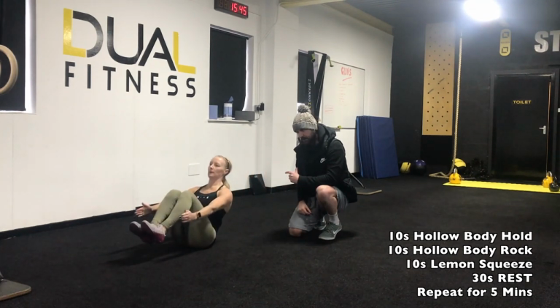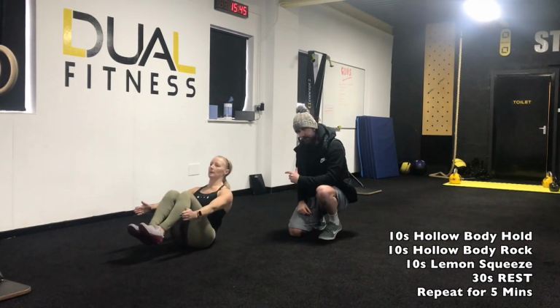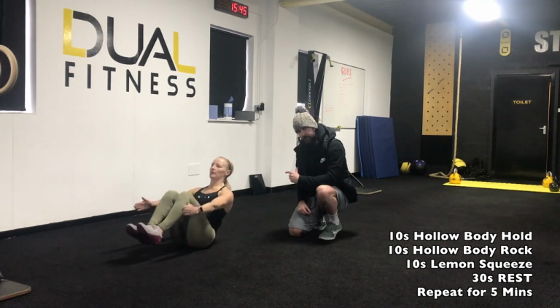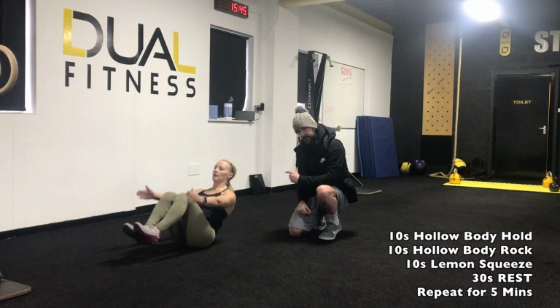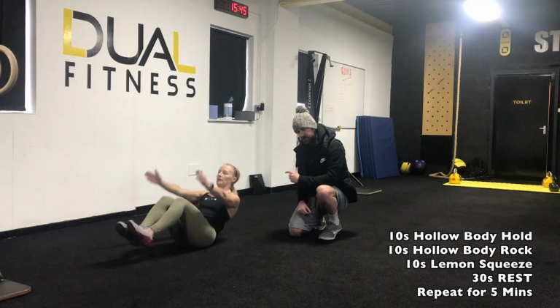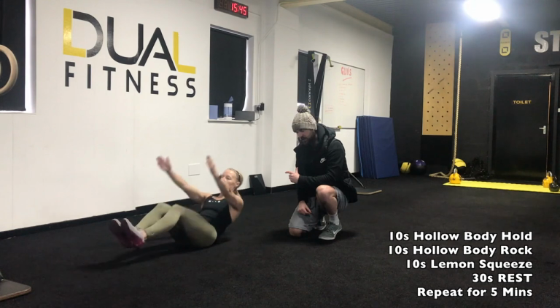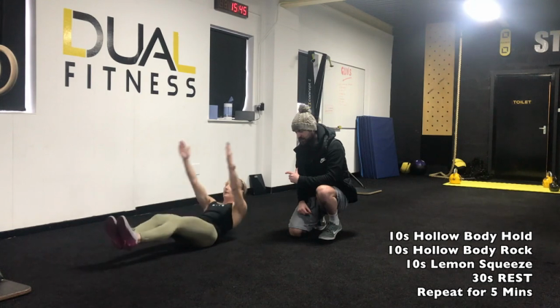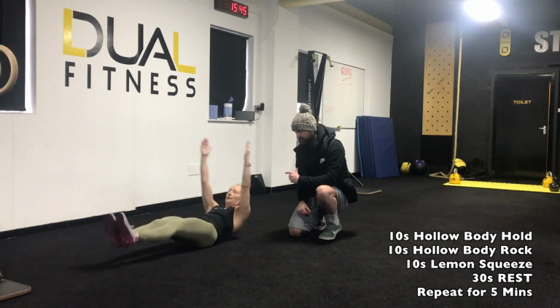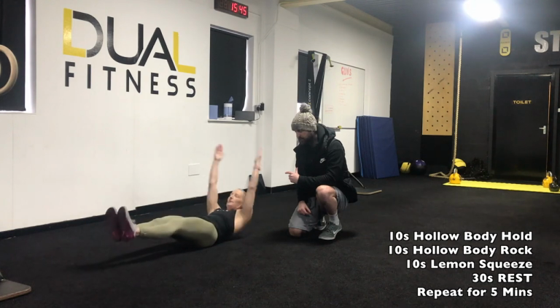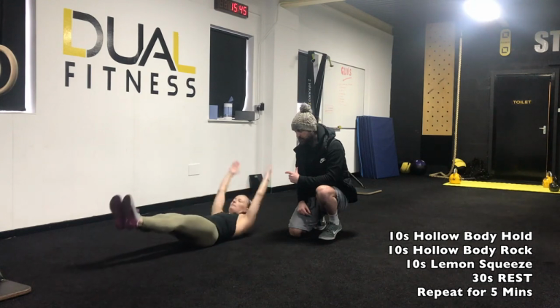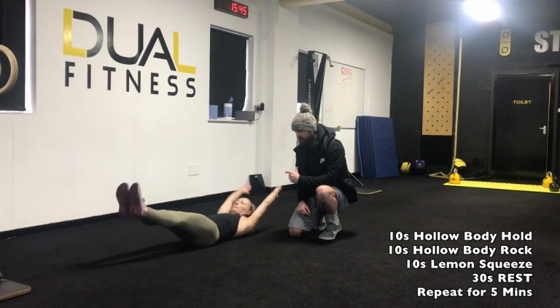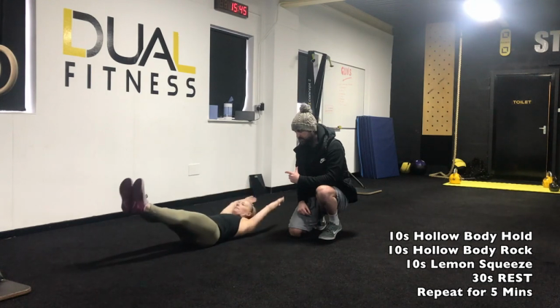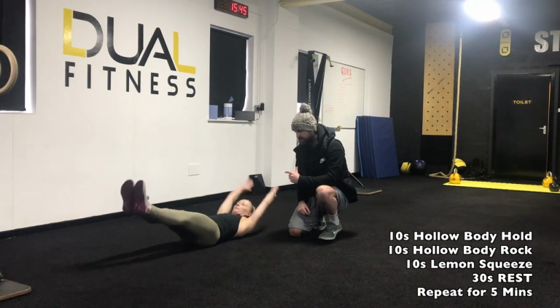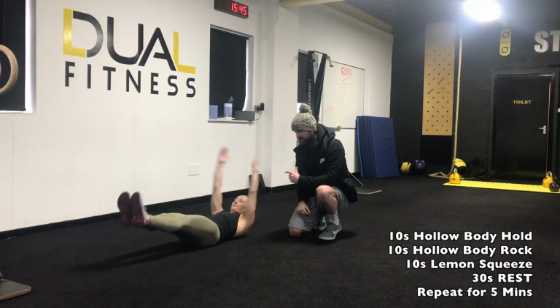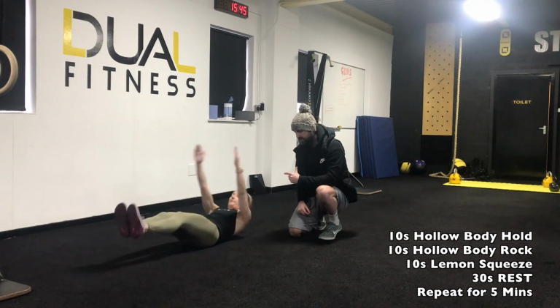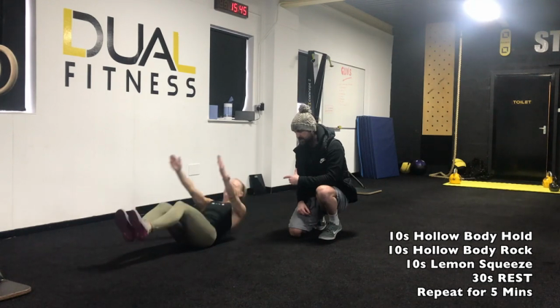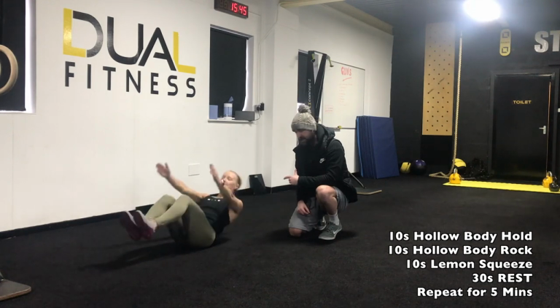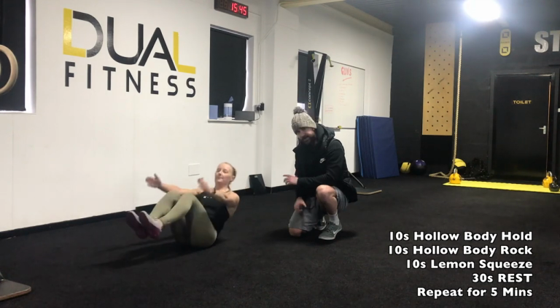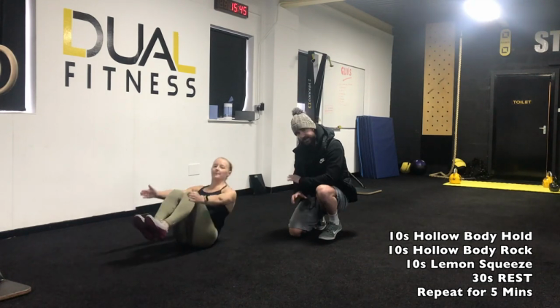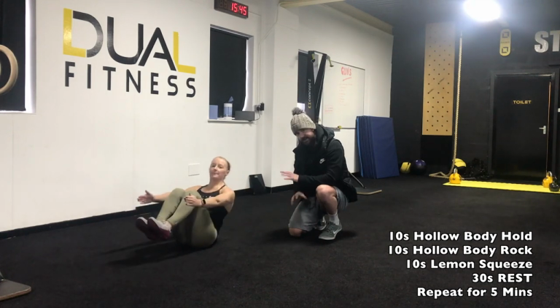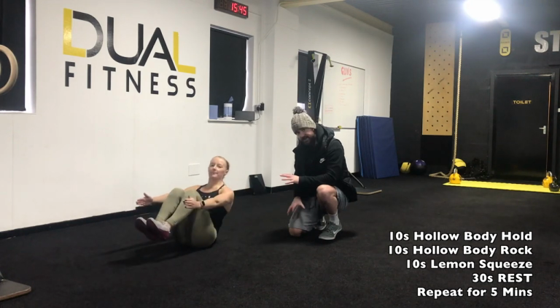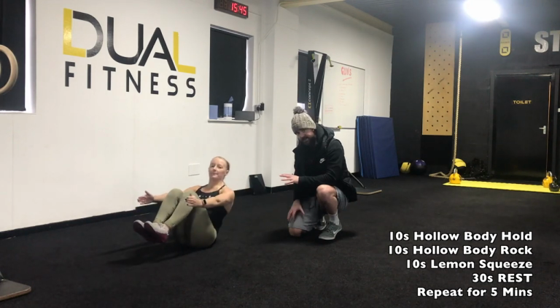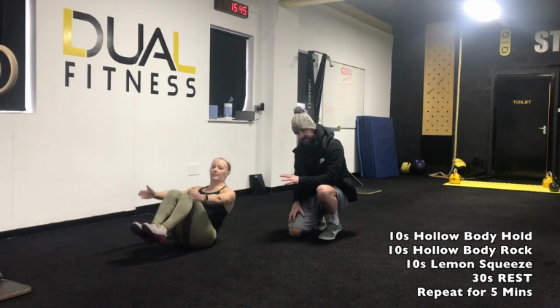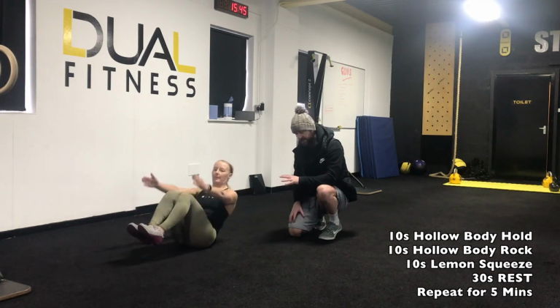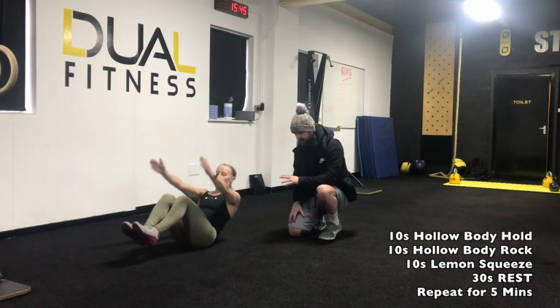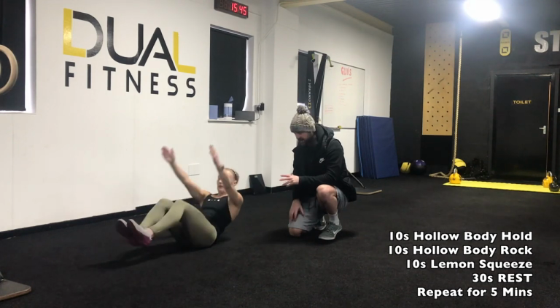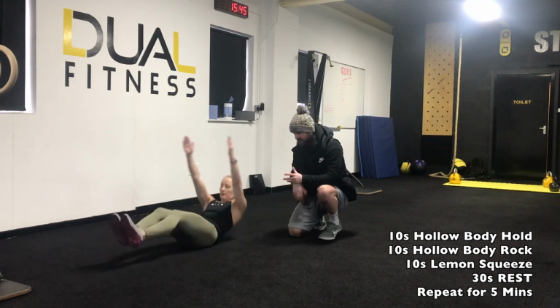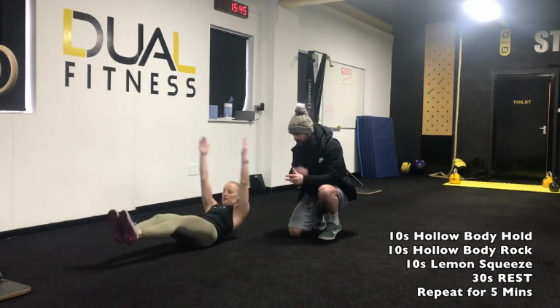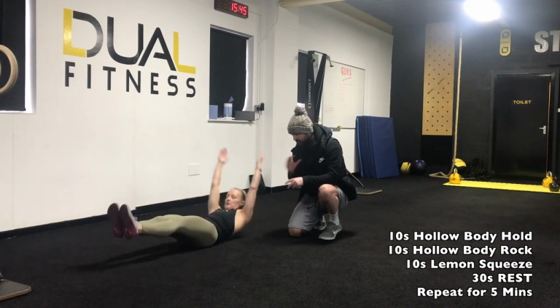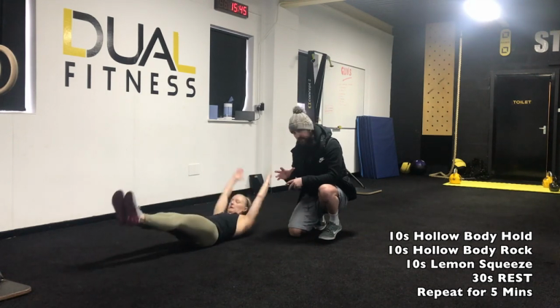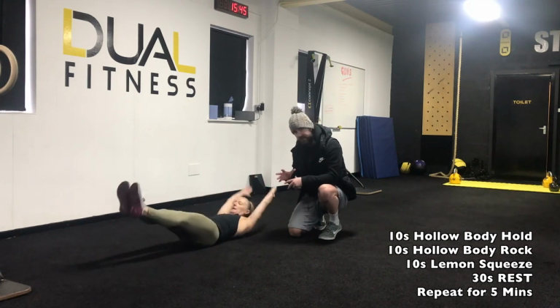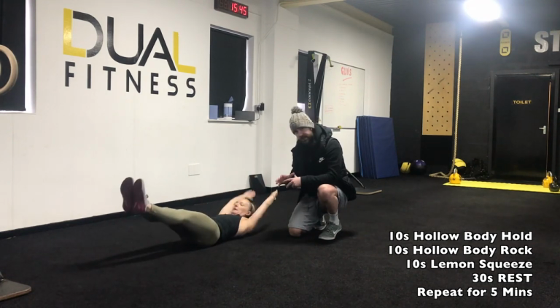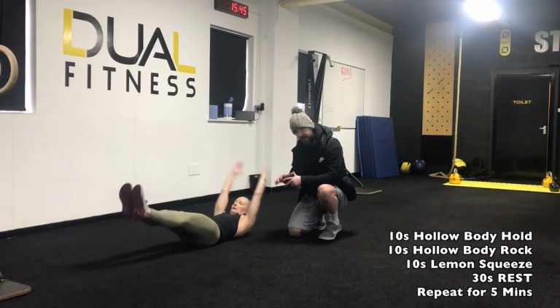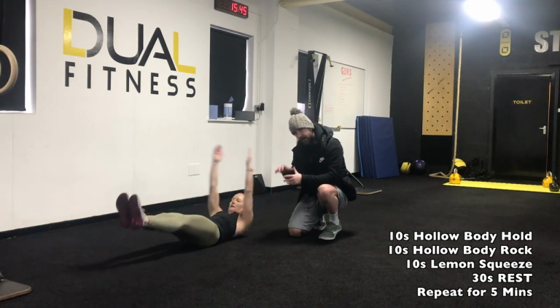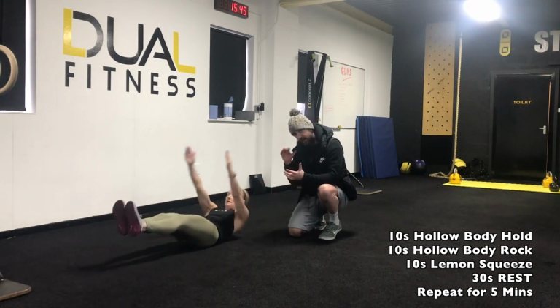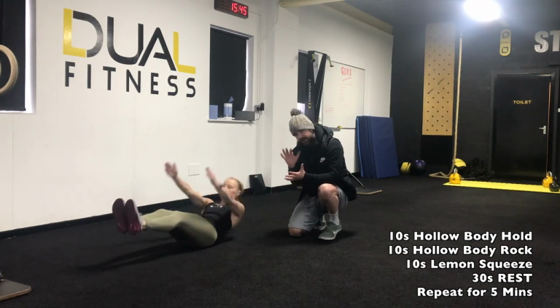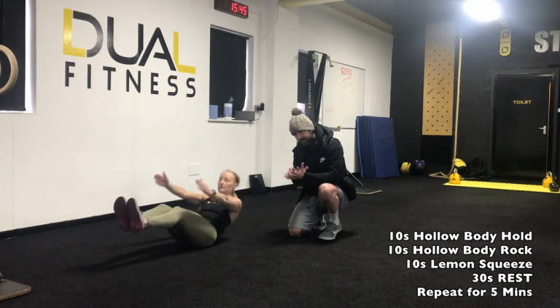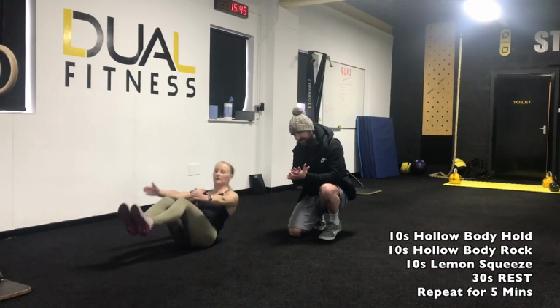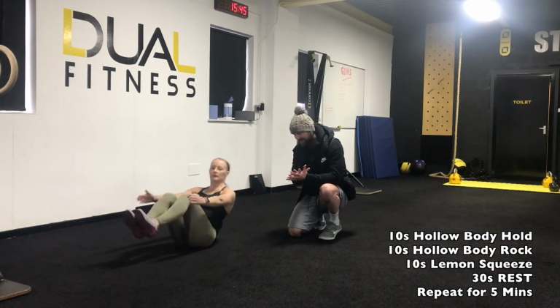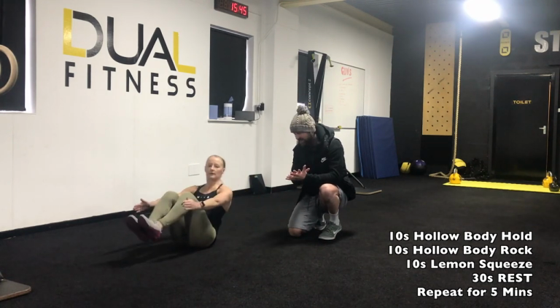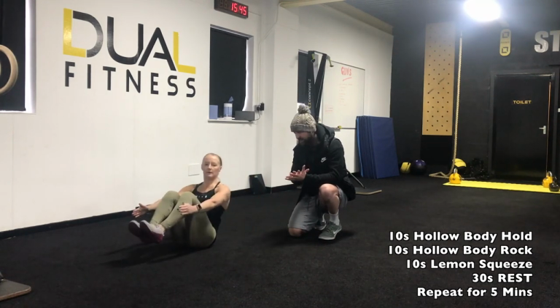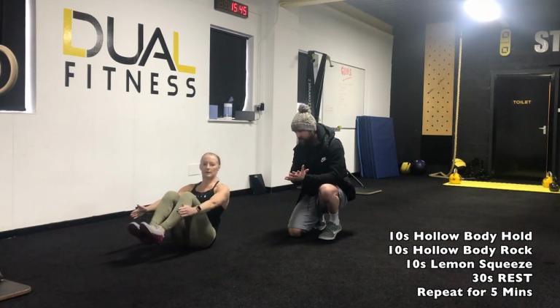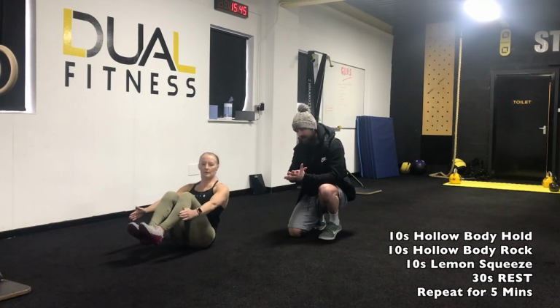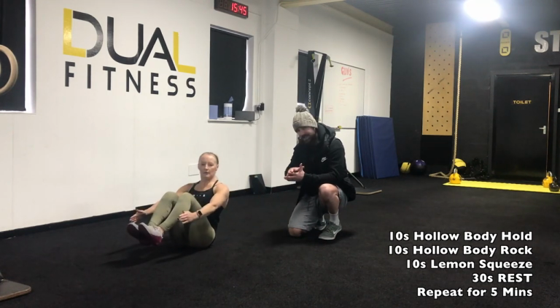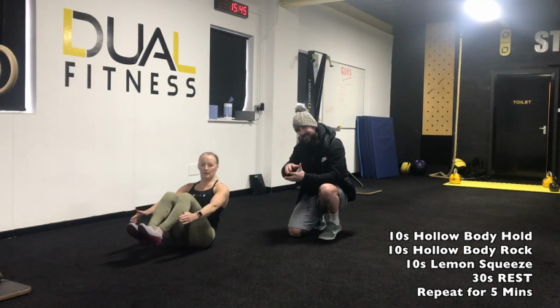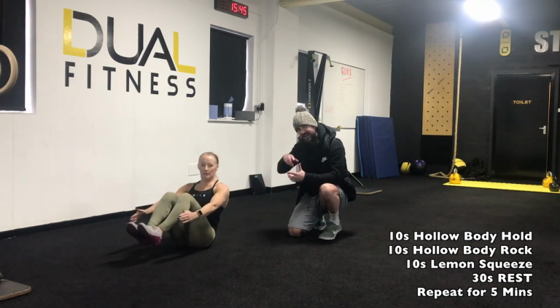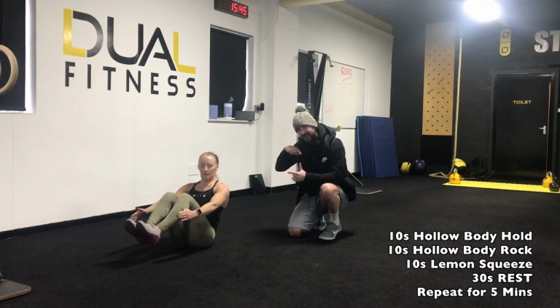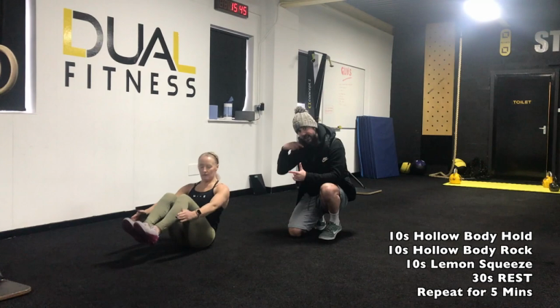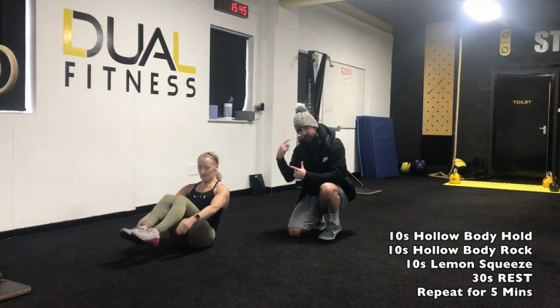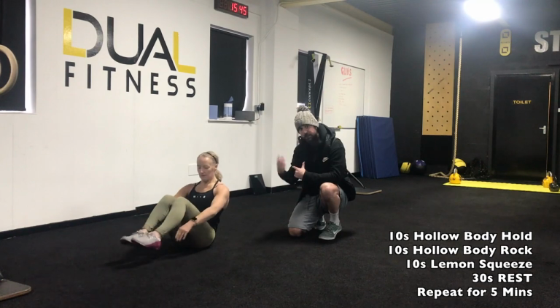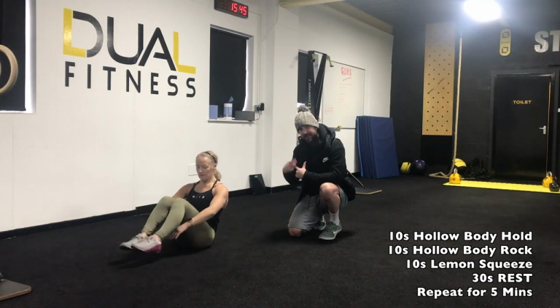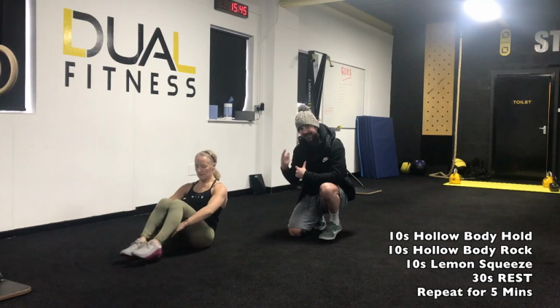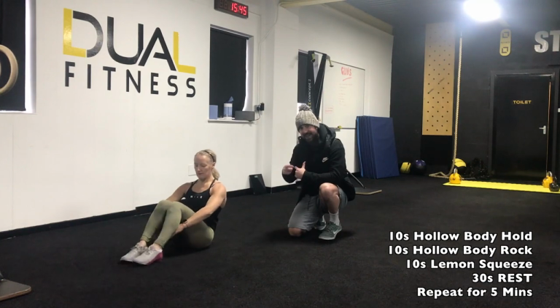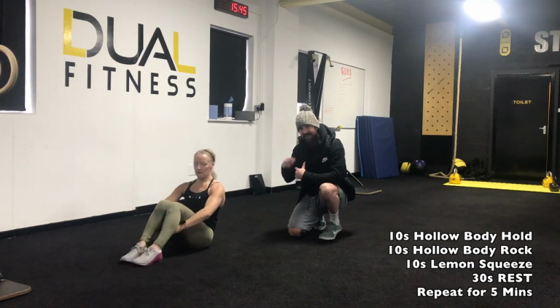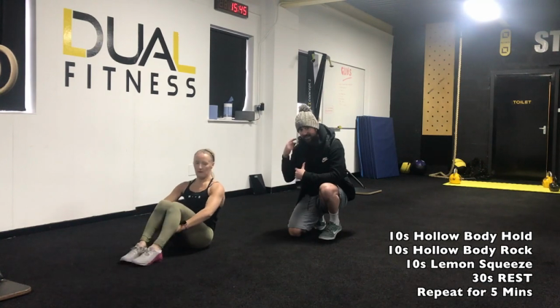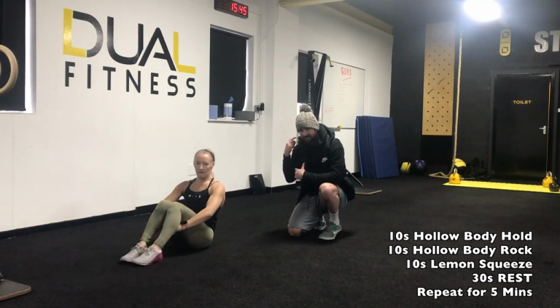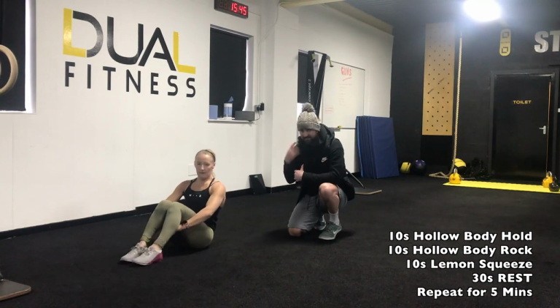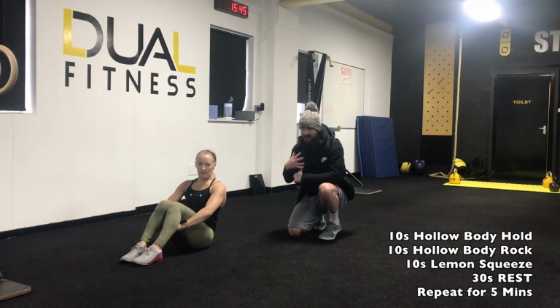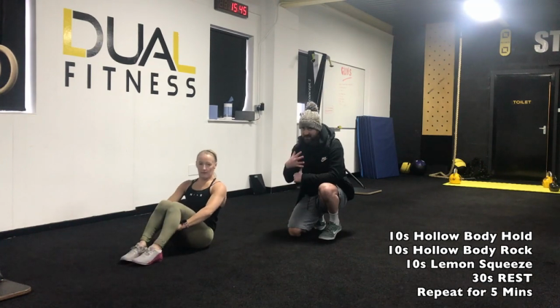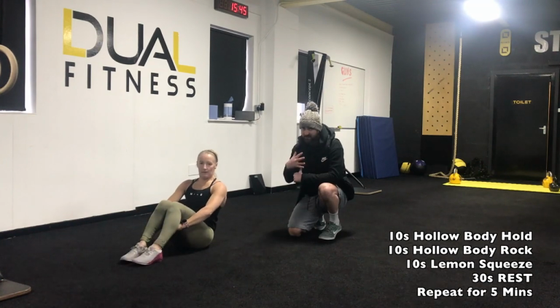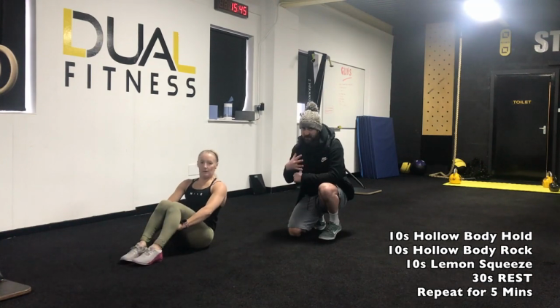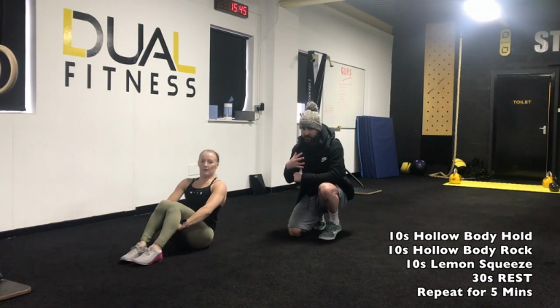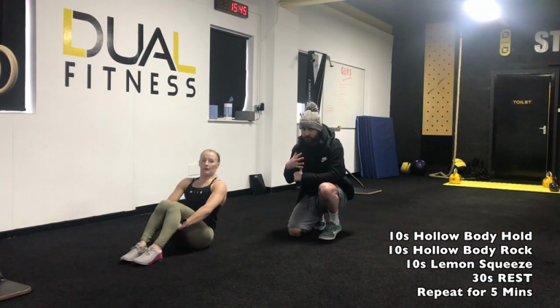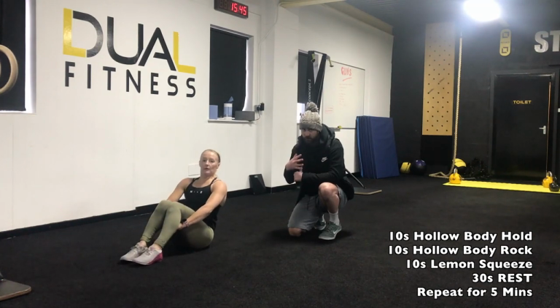Bring the chest up towards the knees, and that's 10 seconds. We'll finish there, 30 seconds rest, and then repeat the whole piece five times.